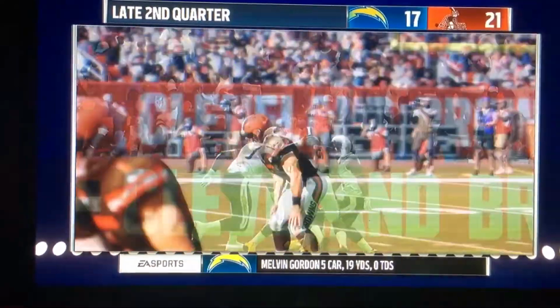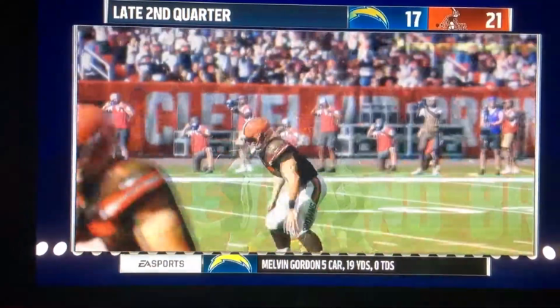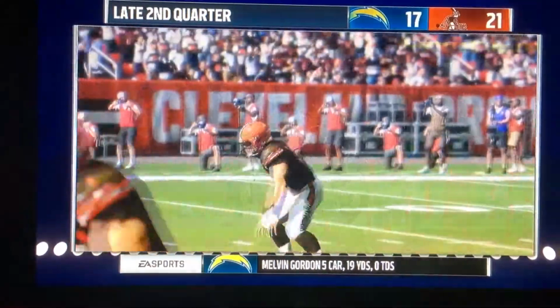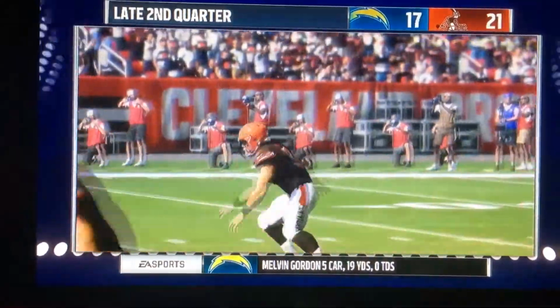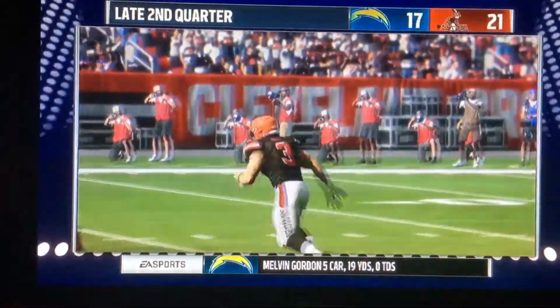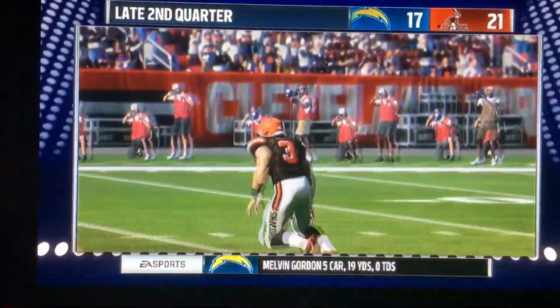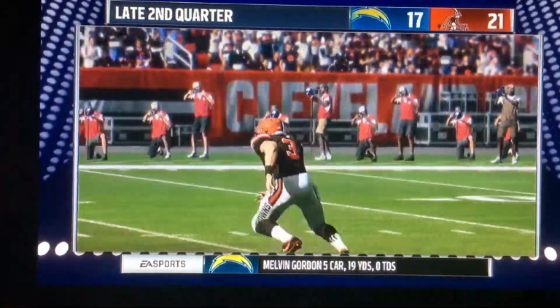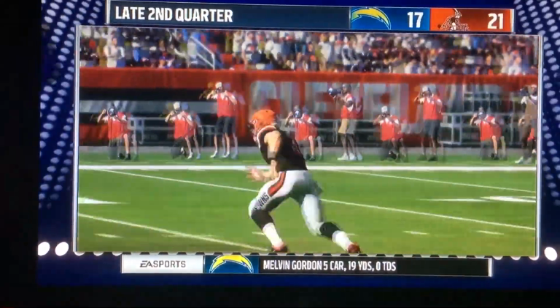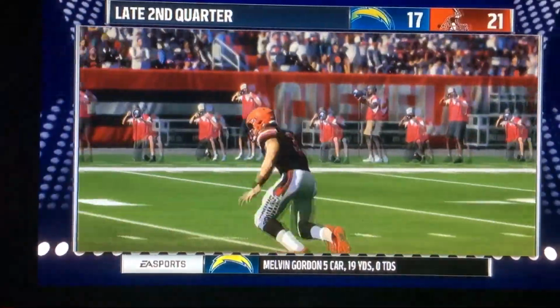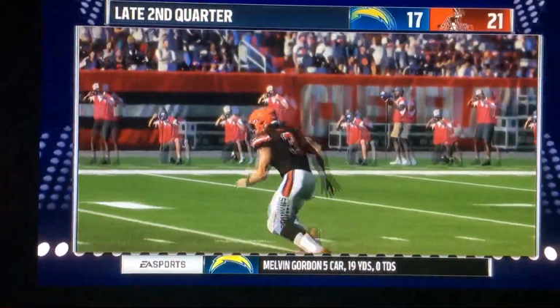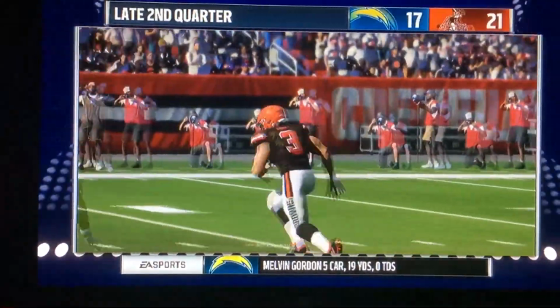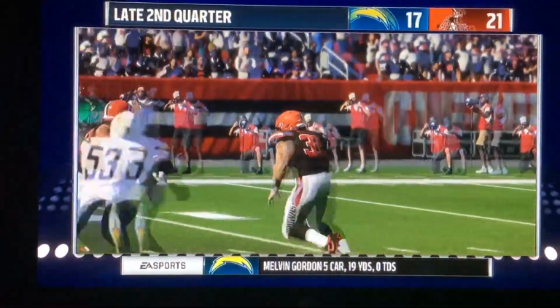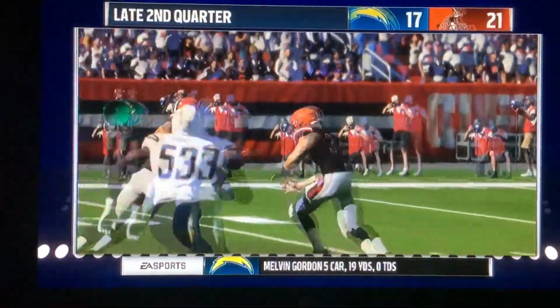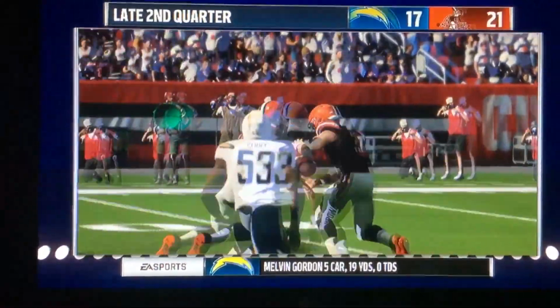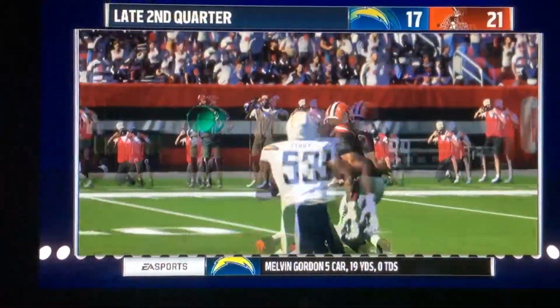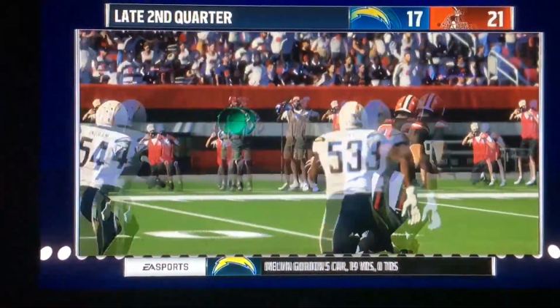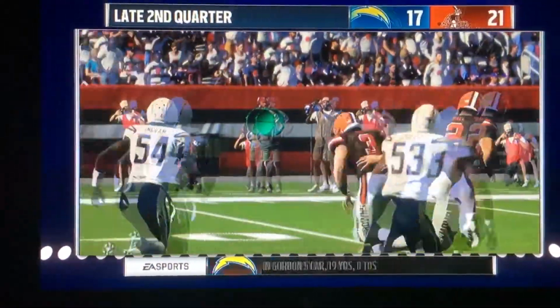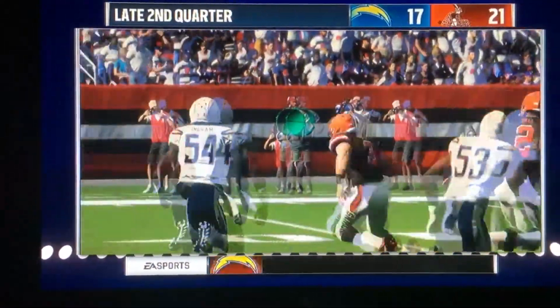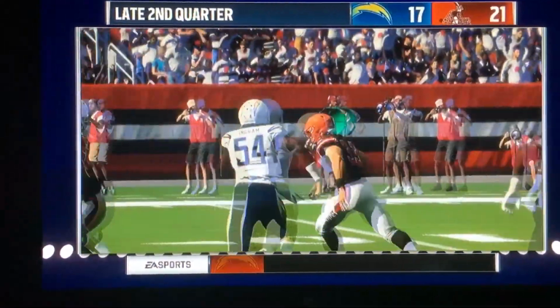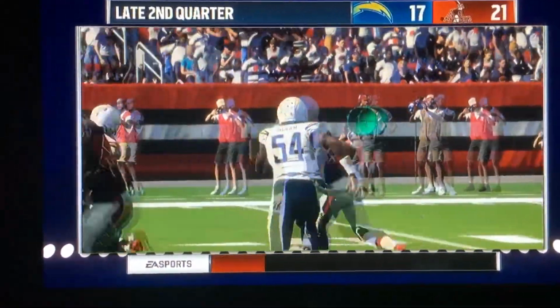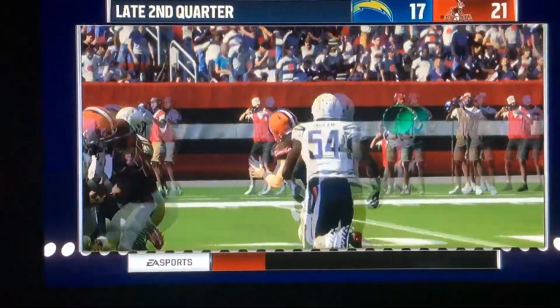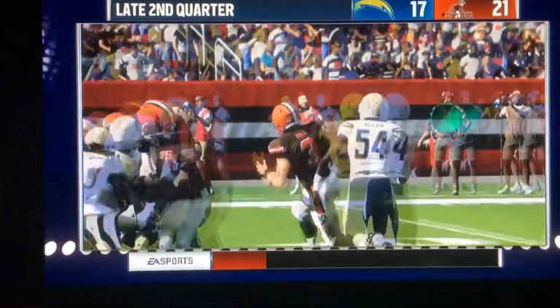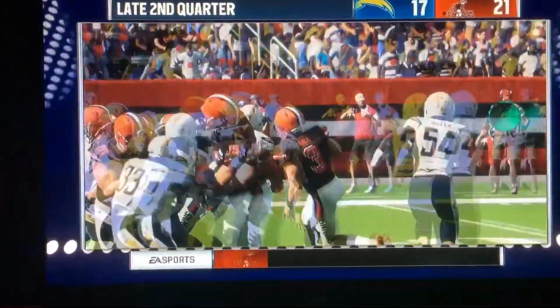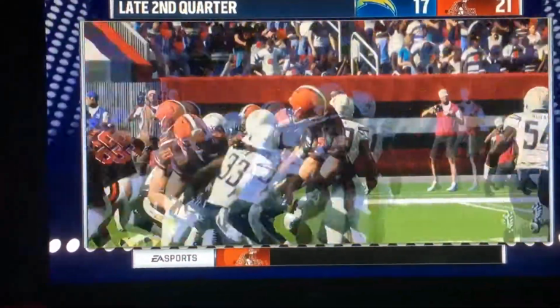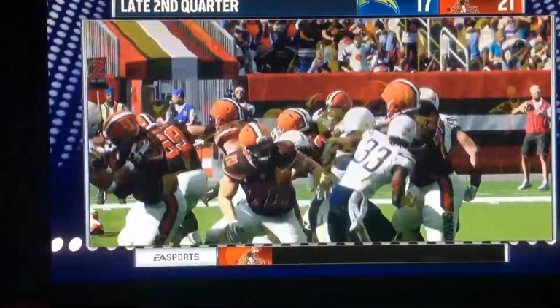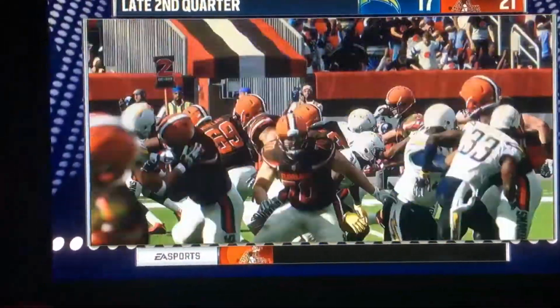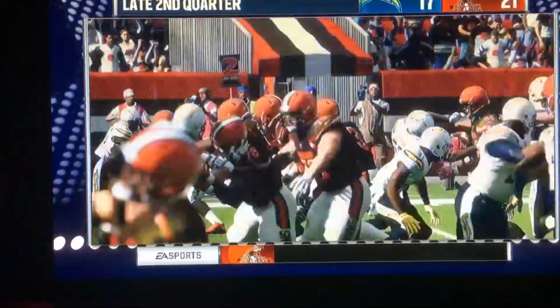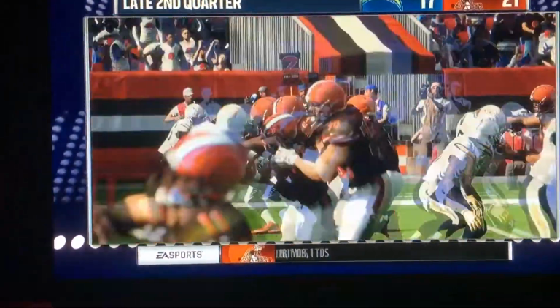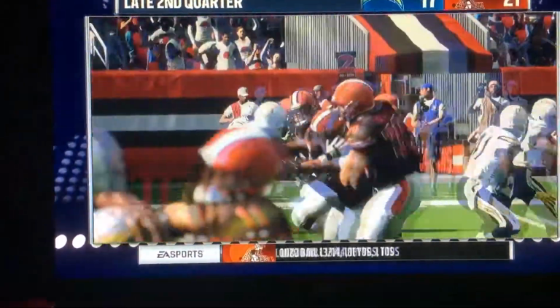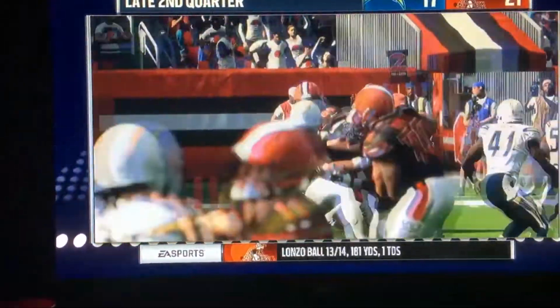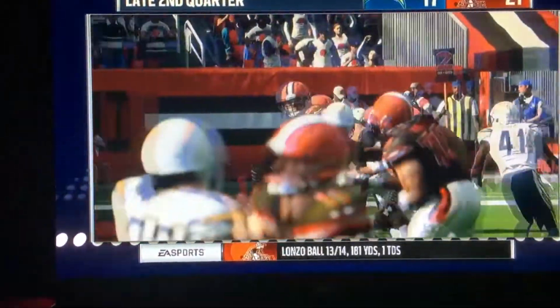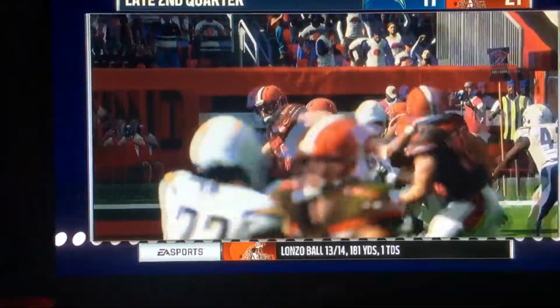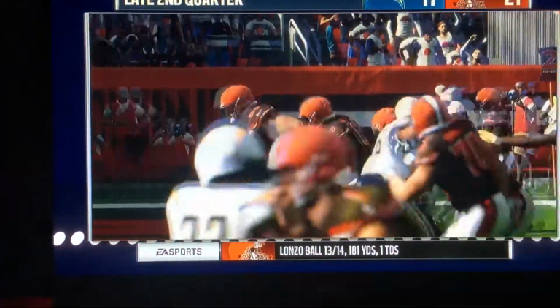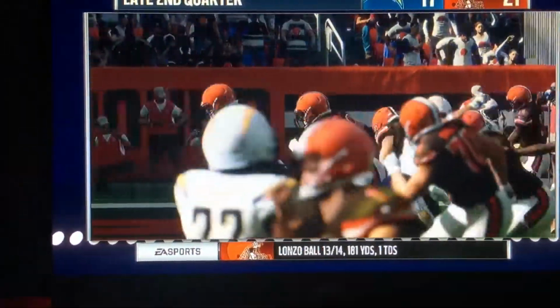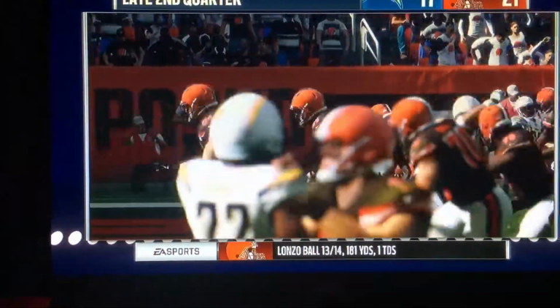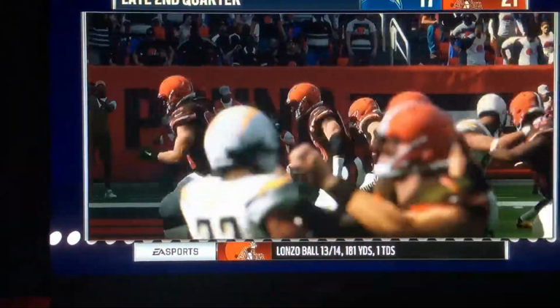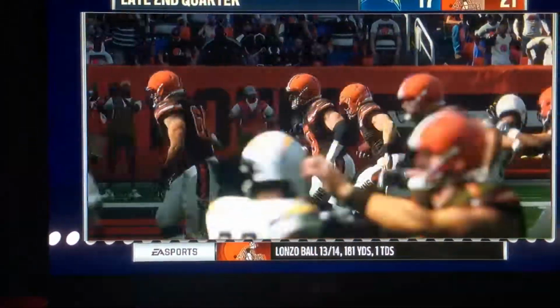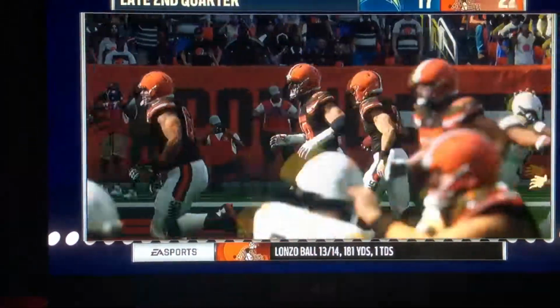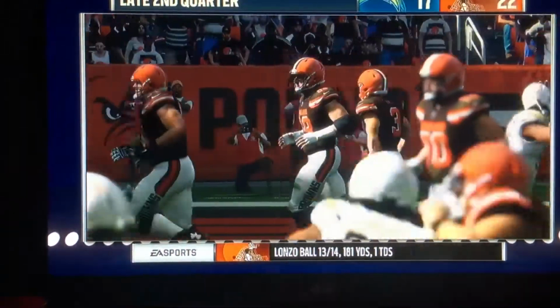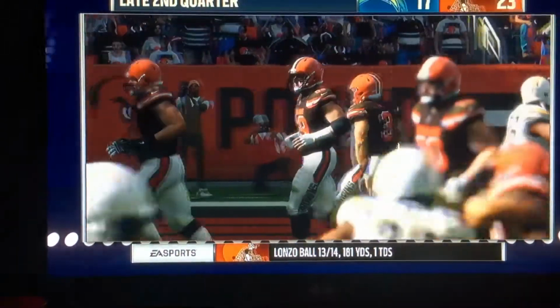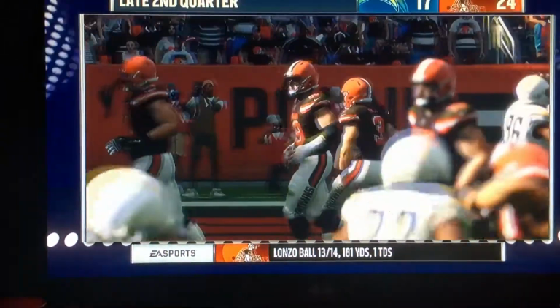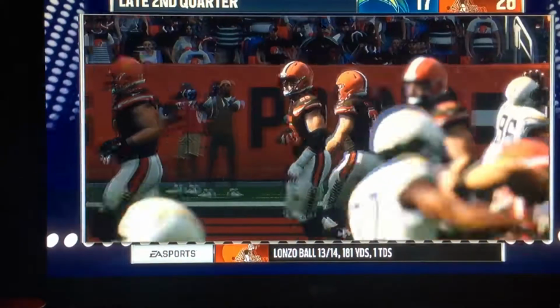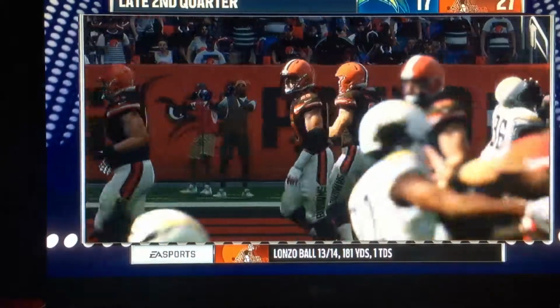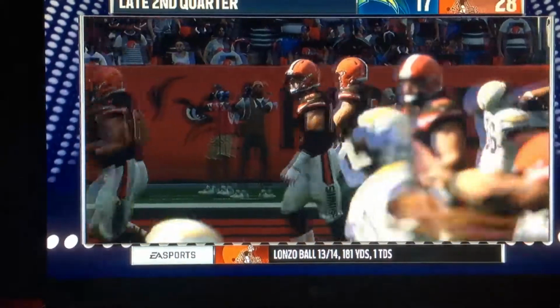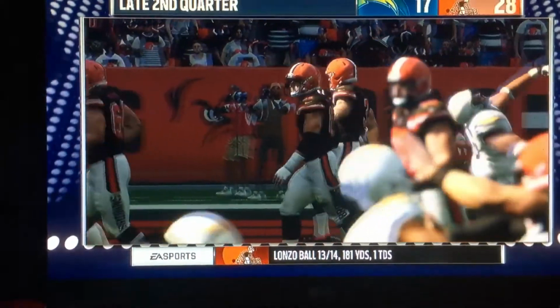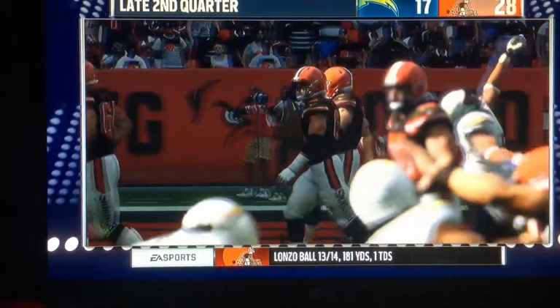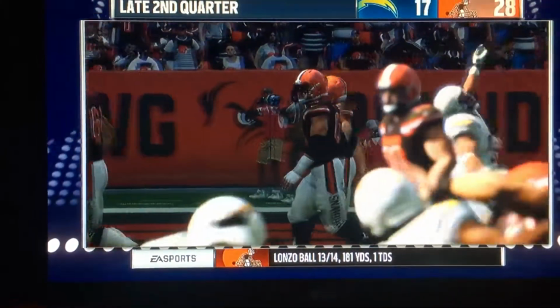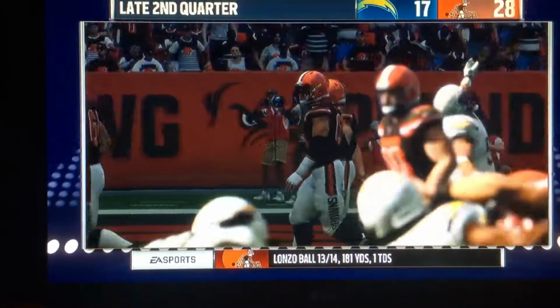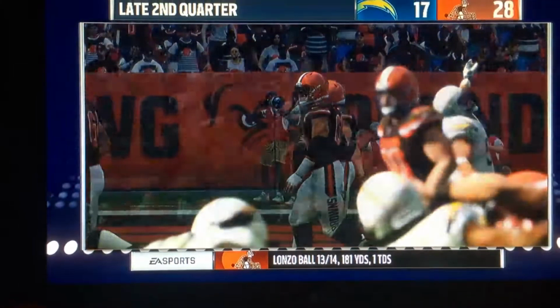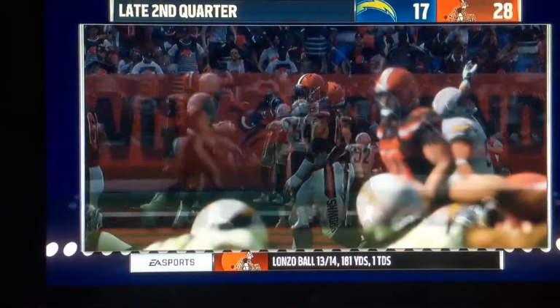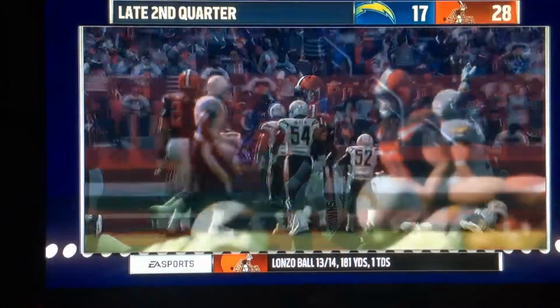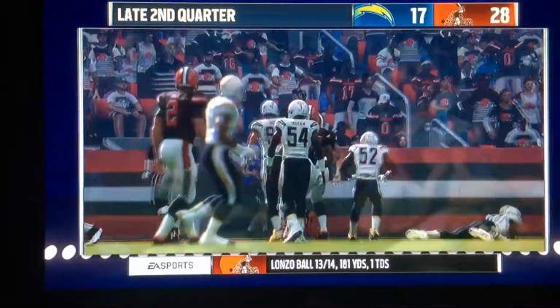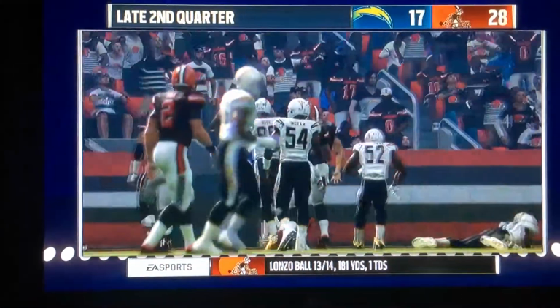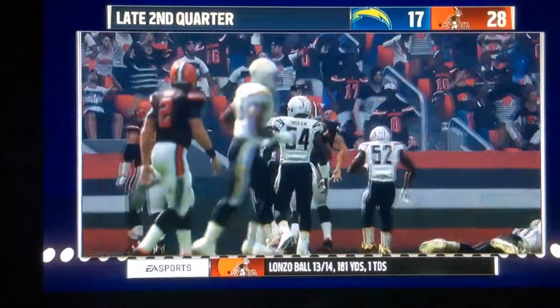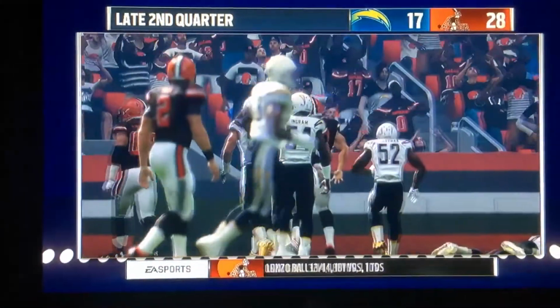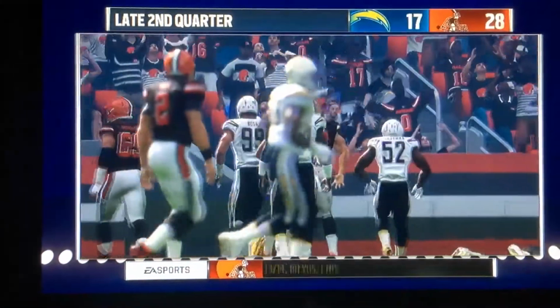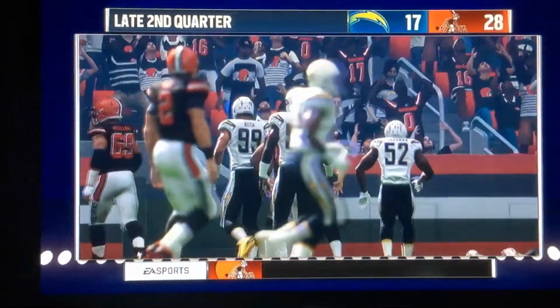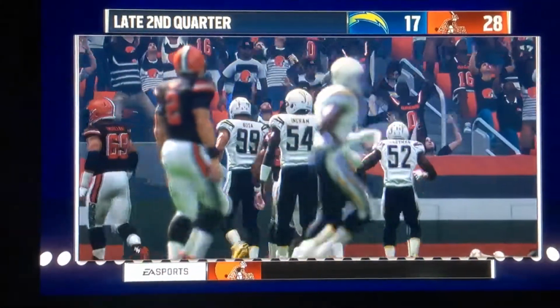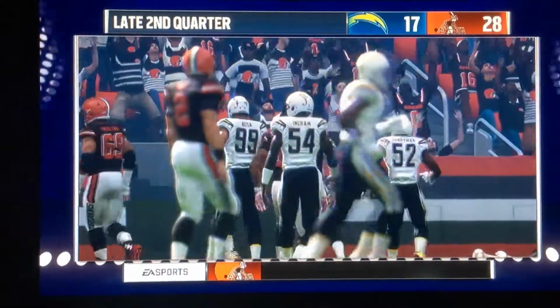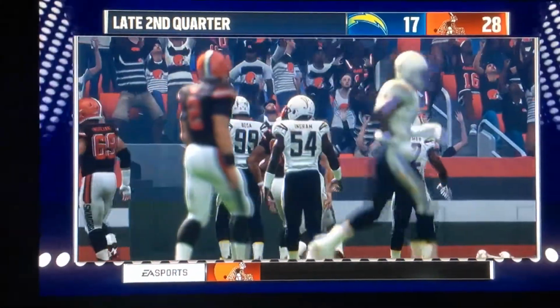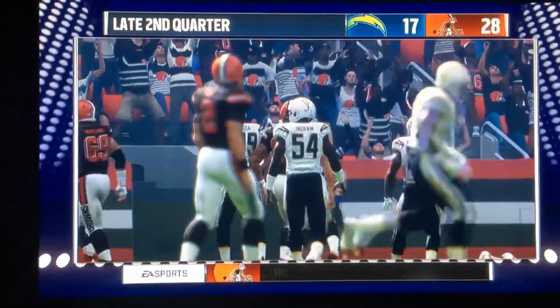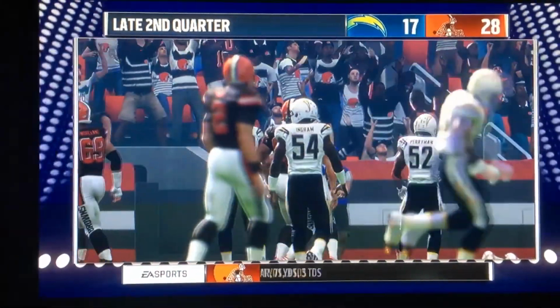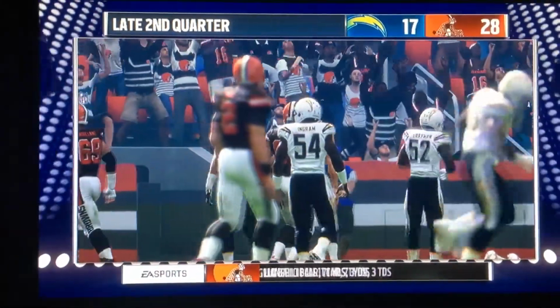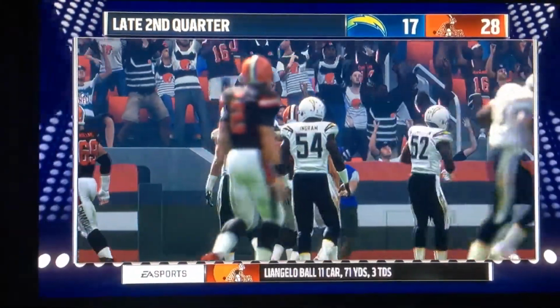Continuing on the drive, there's going to be a 1-play here, and he'll go in for the score. The Browns go up by 11.